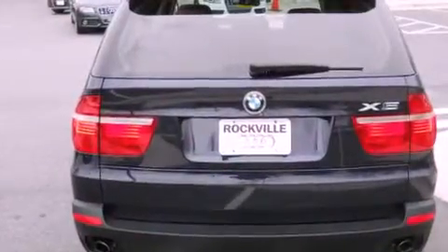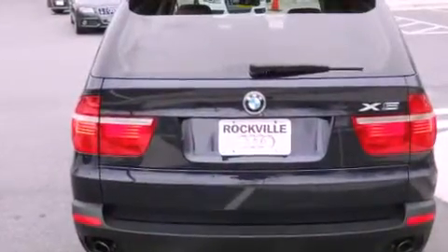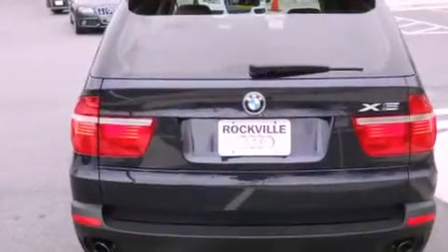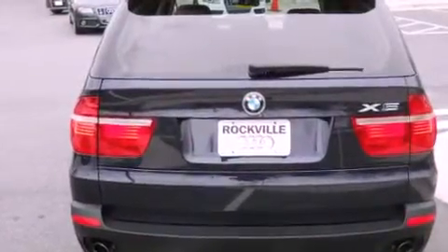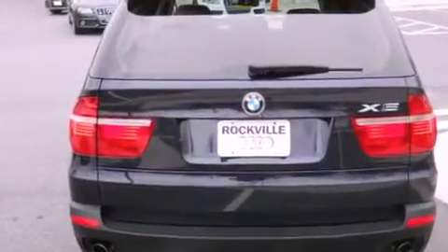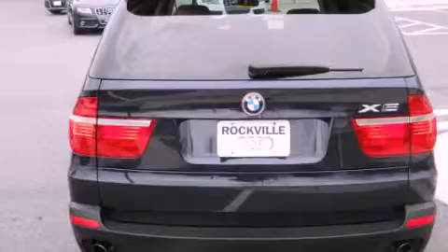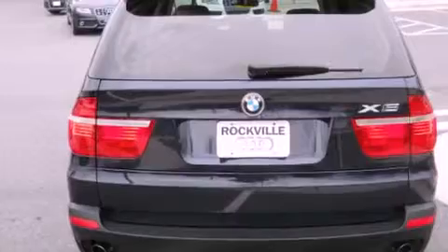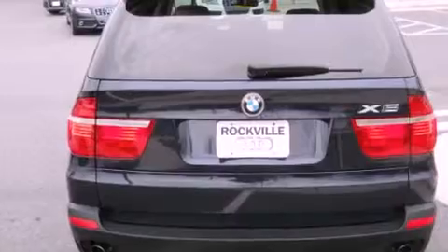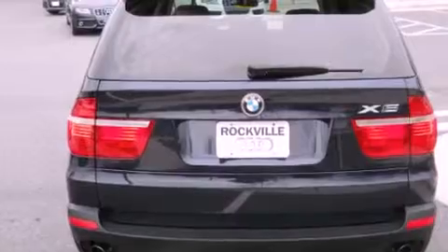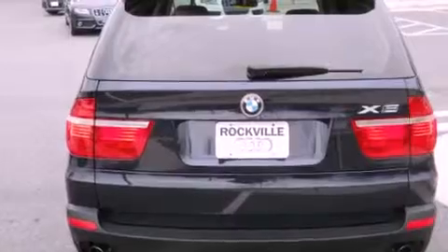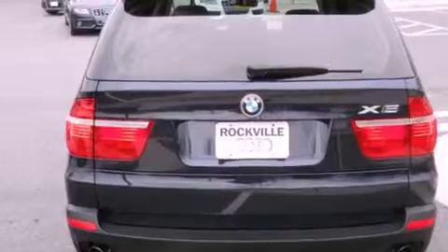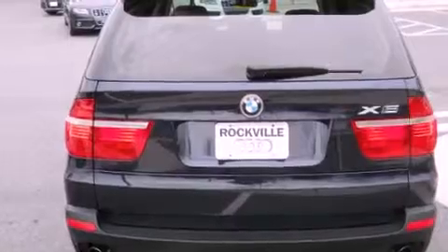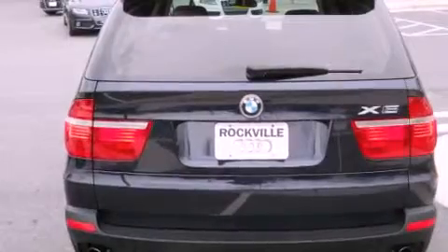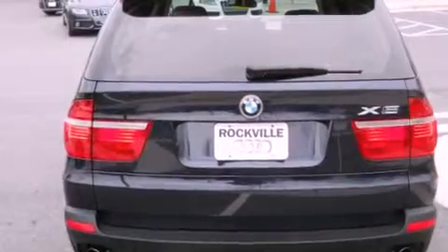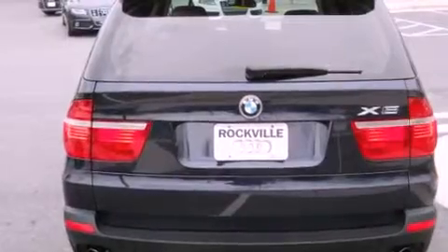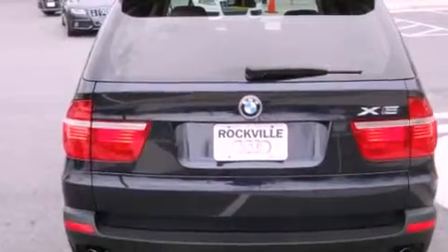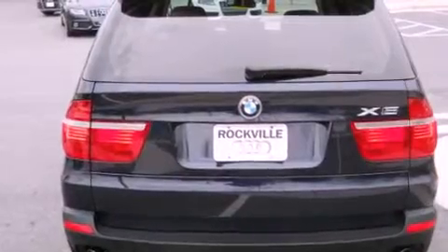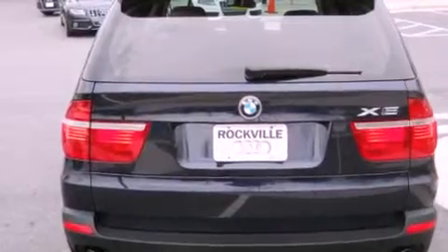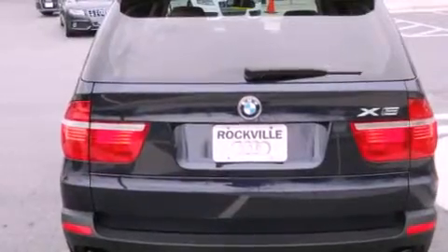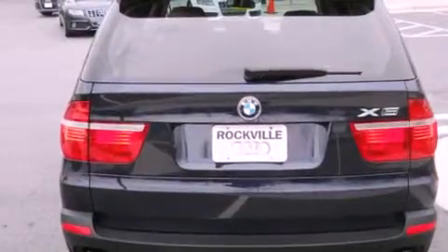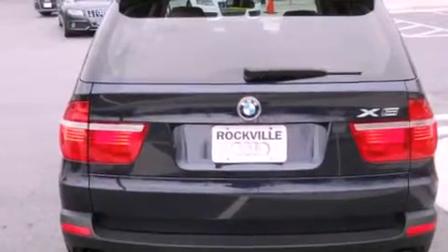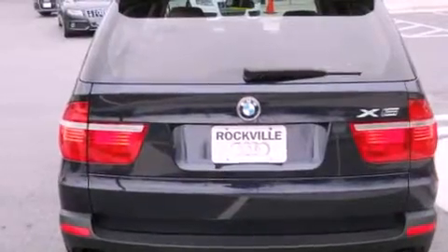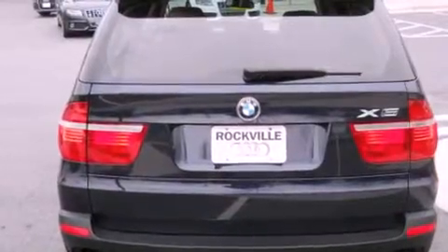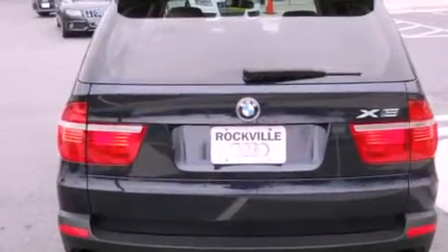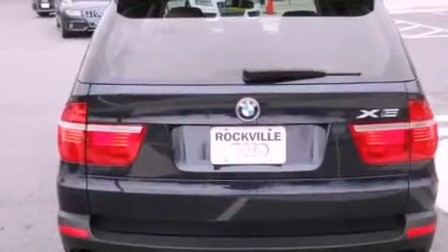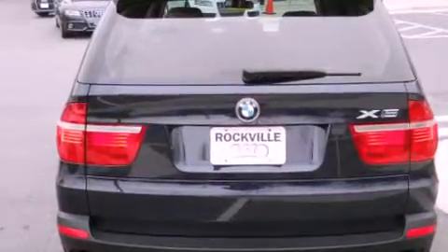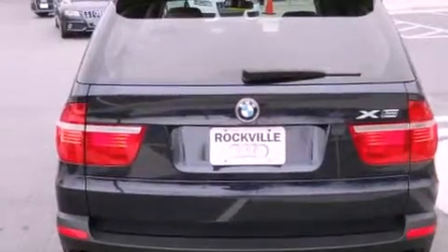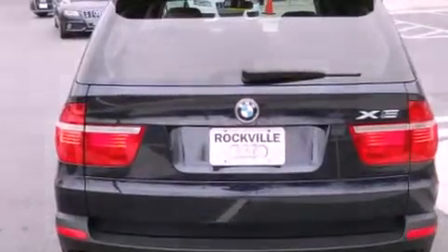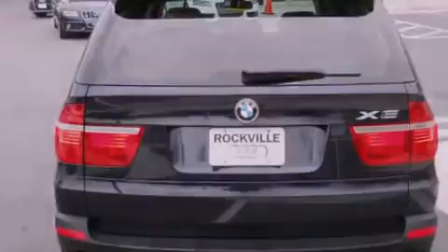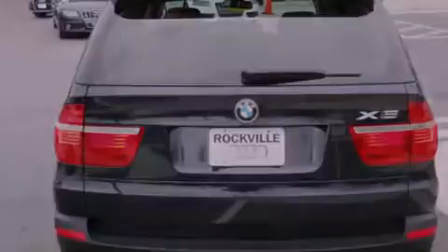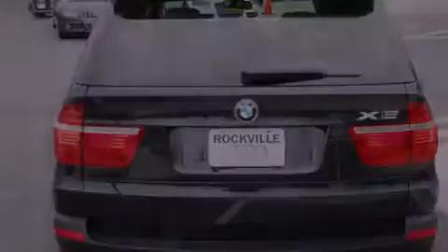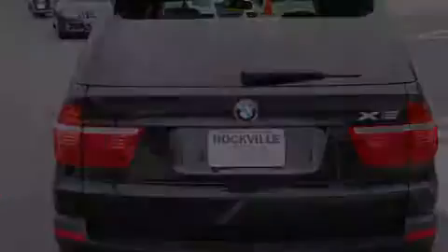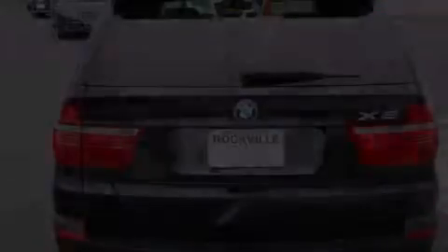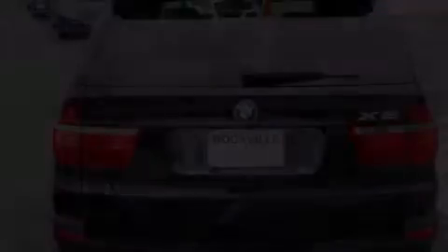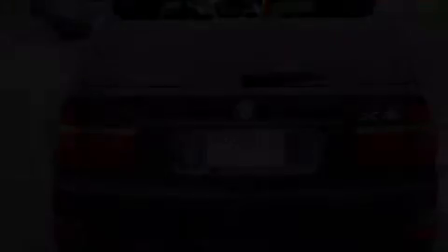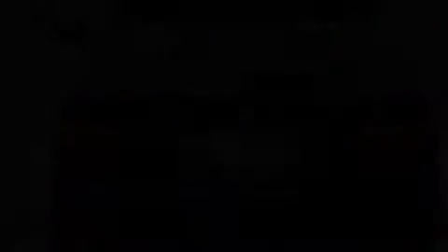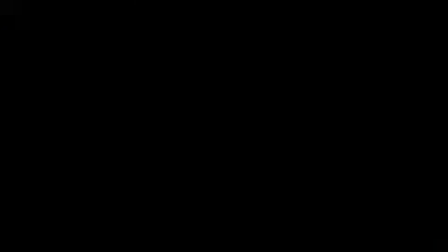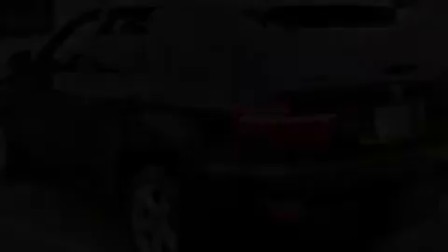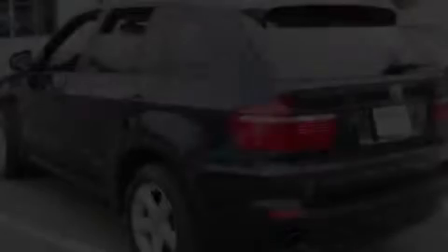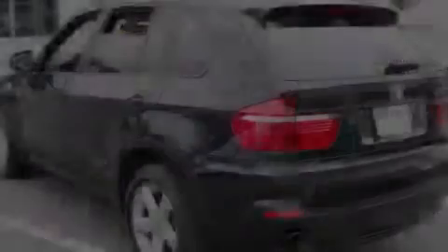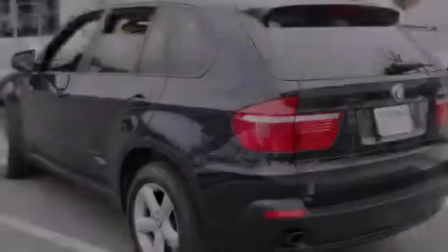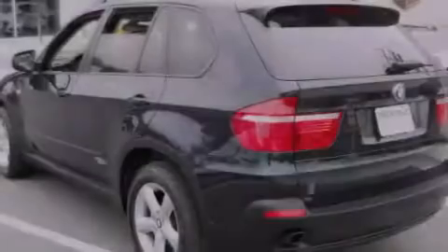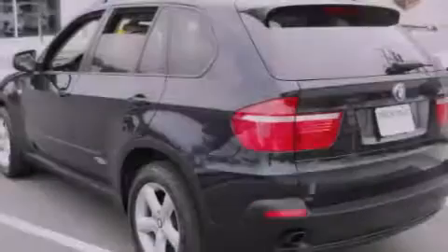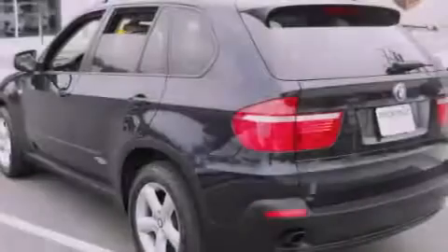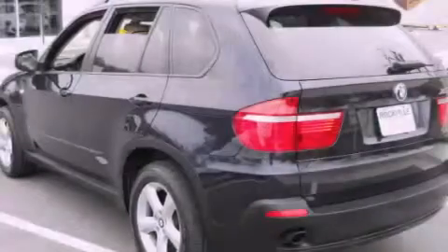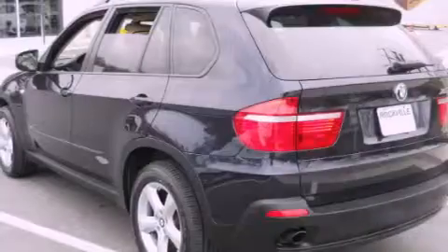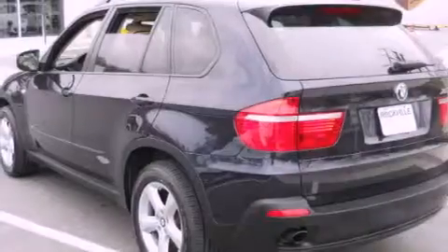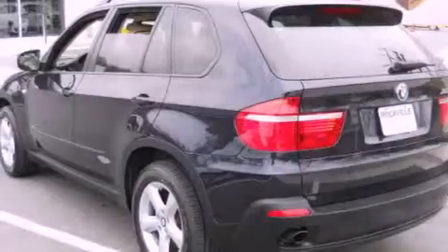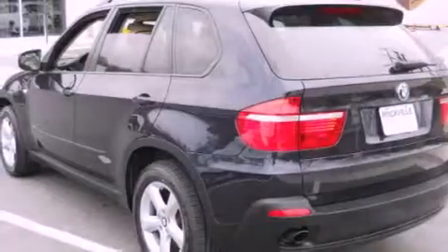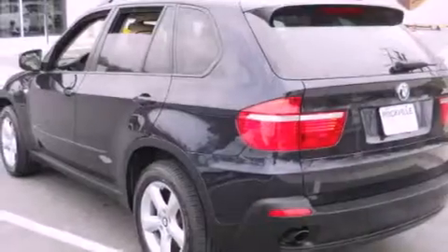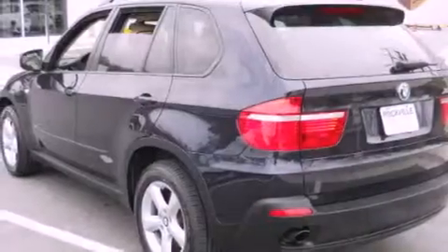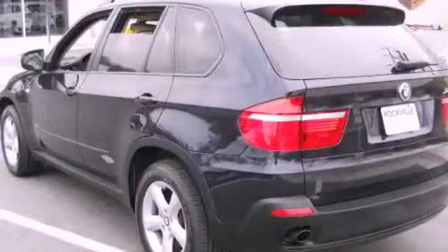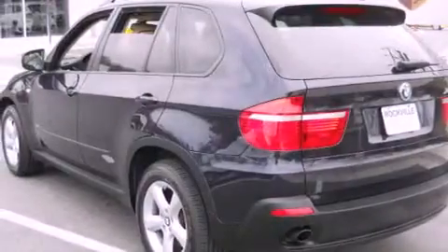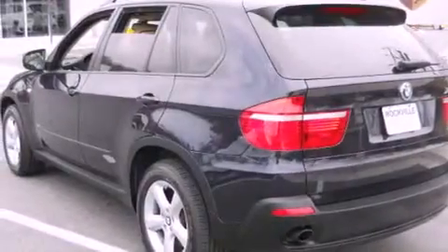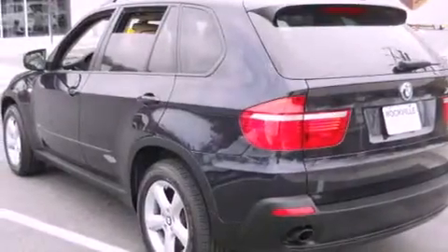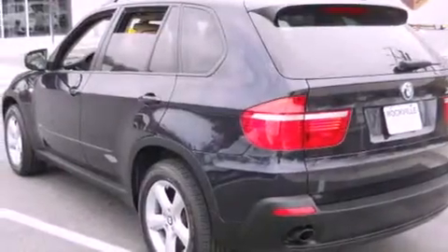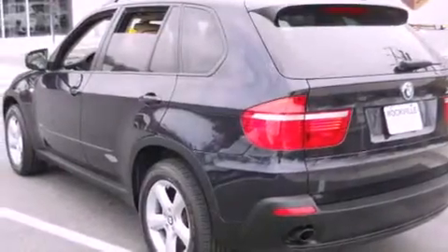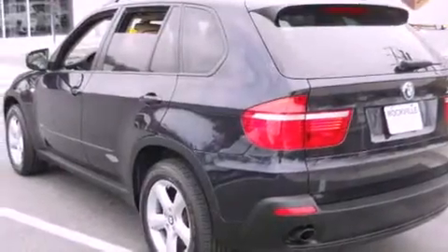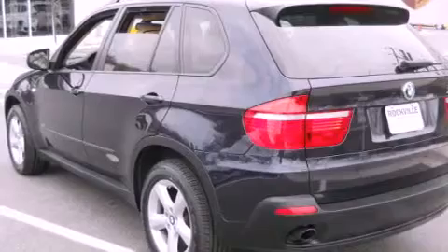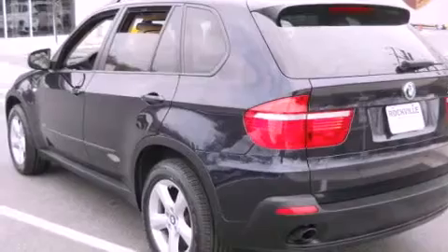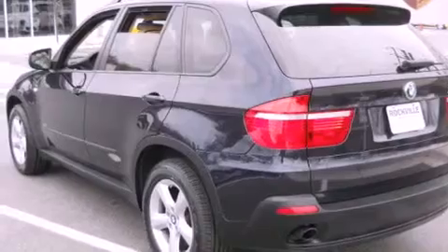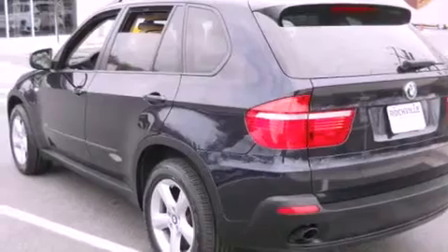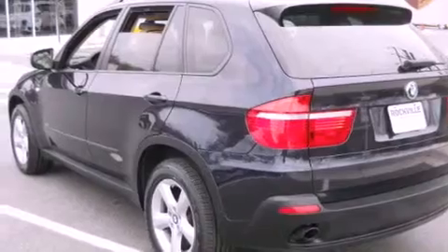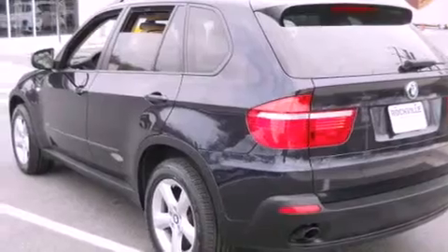Also included are a passenger-side vanity mirror, a security system, a traction control system, and steering wheel memory settings.